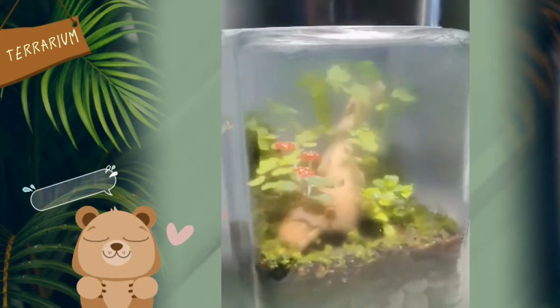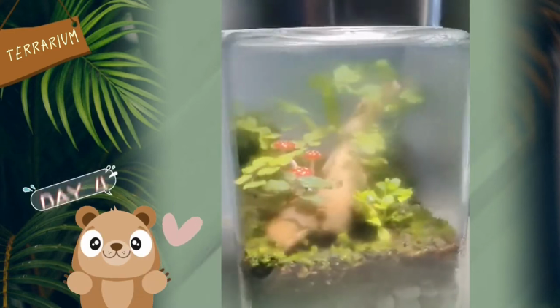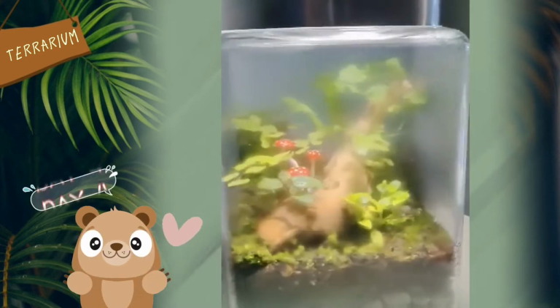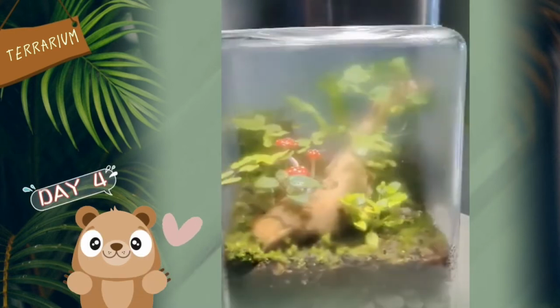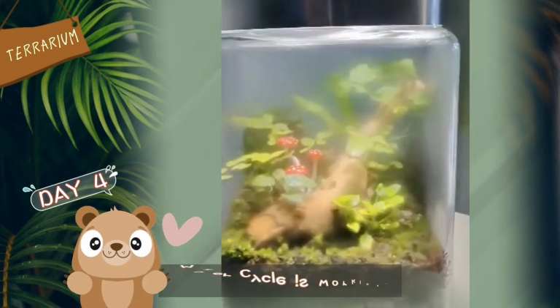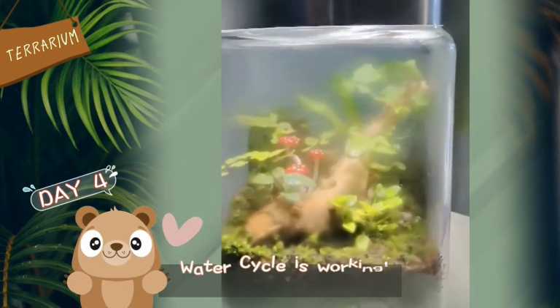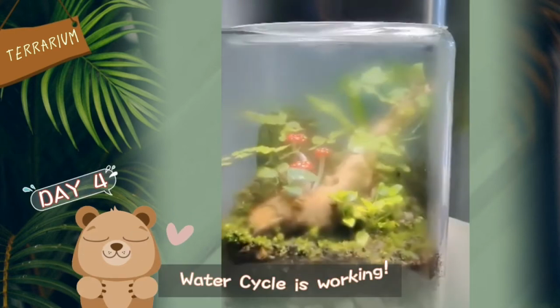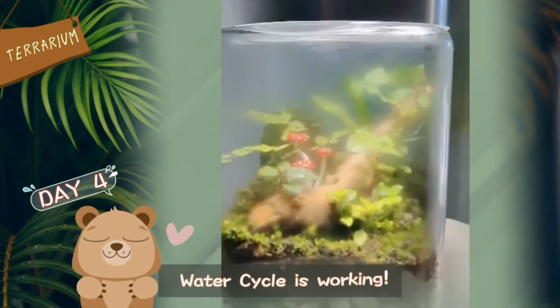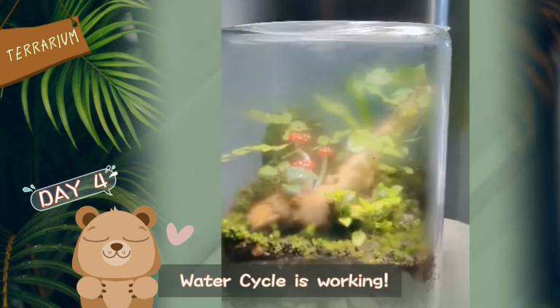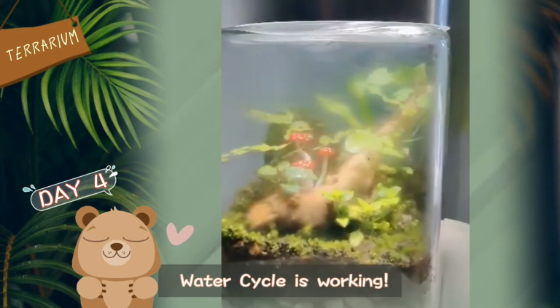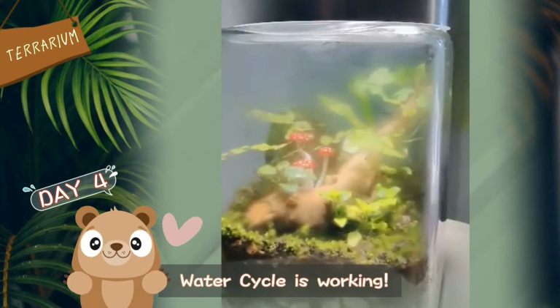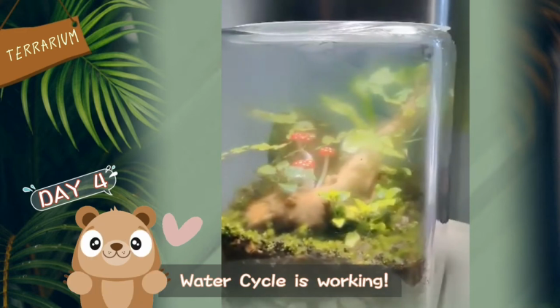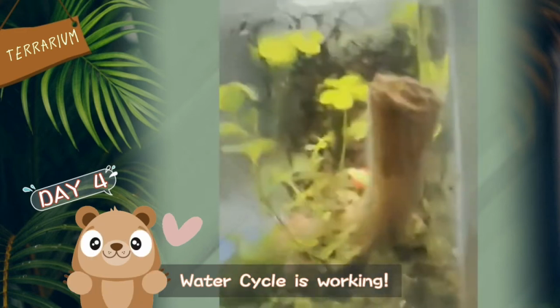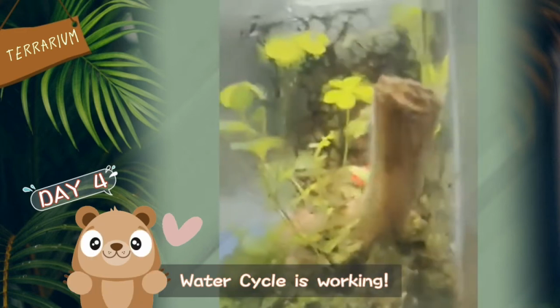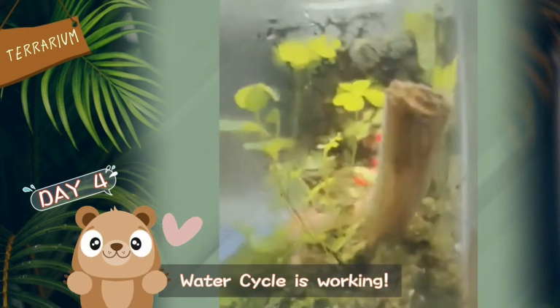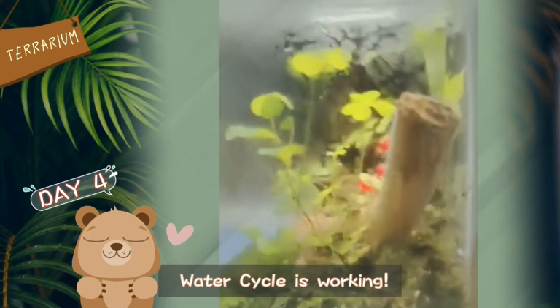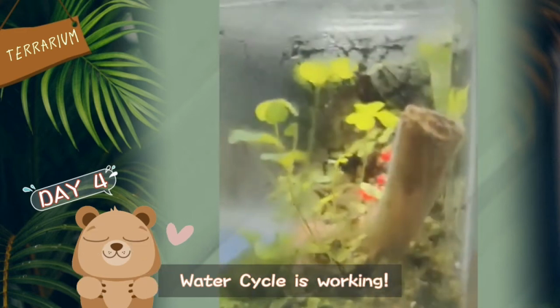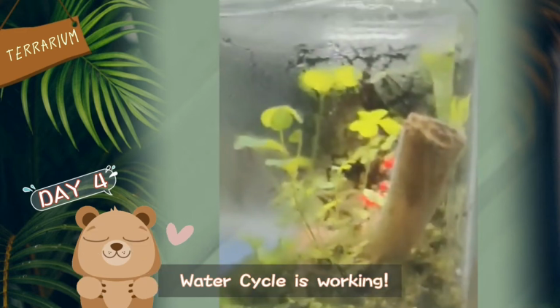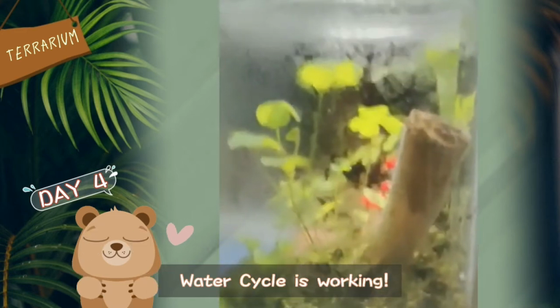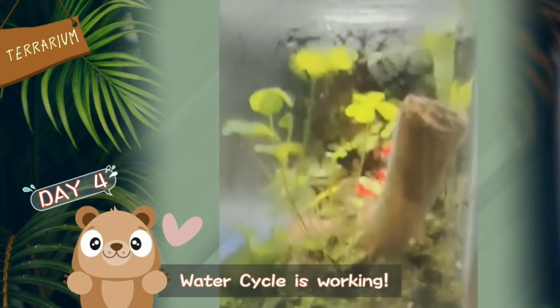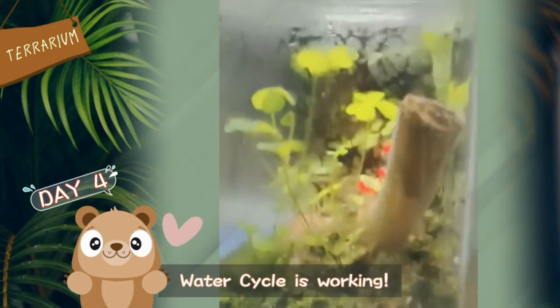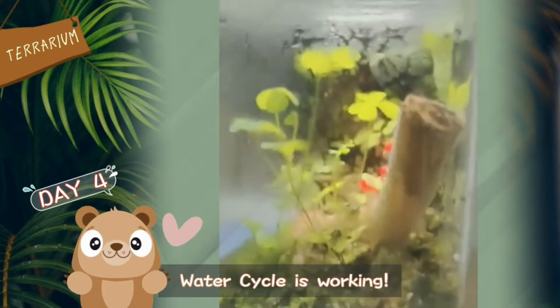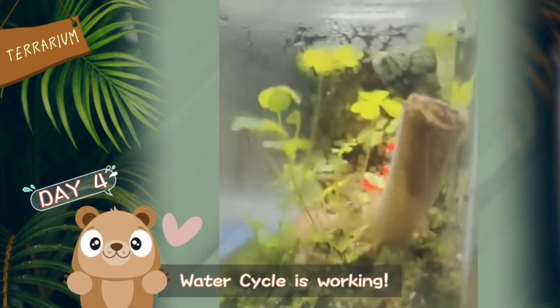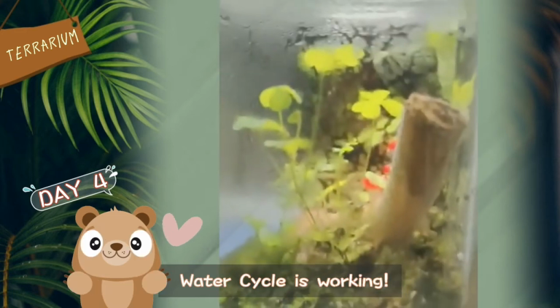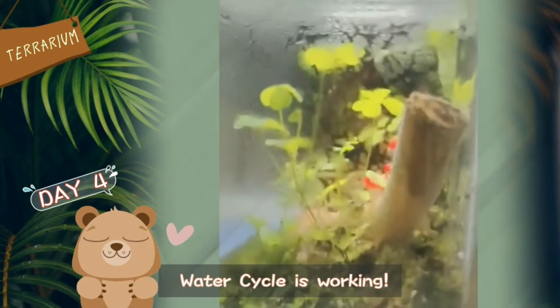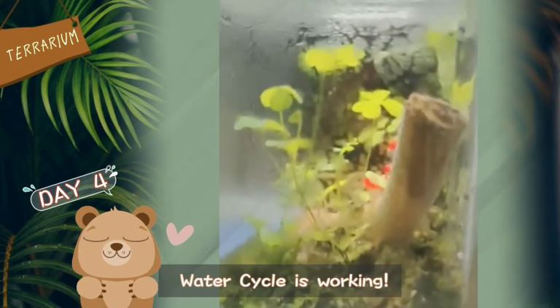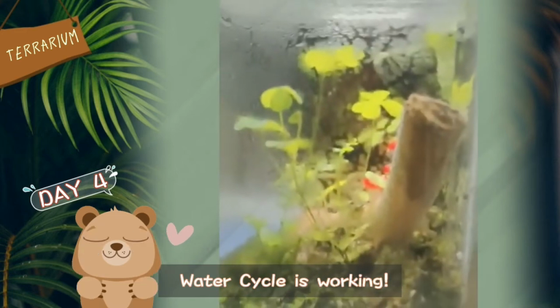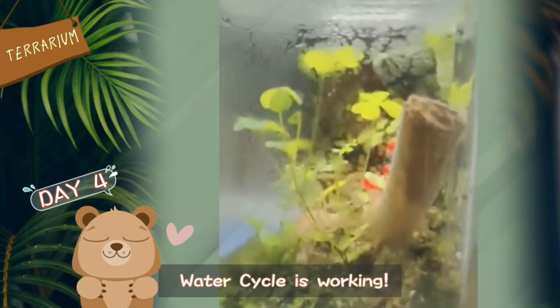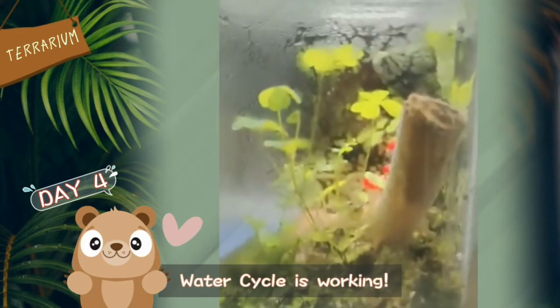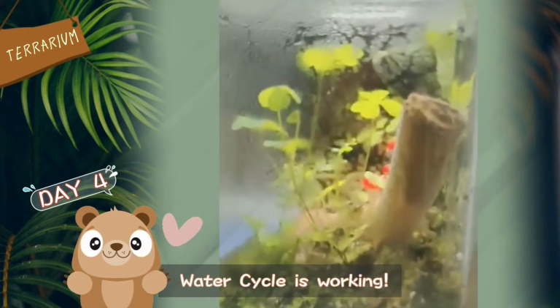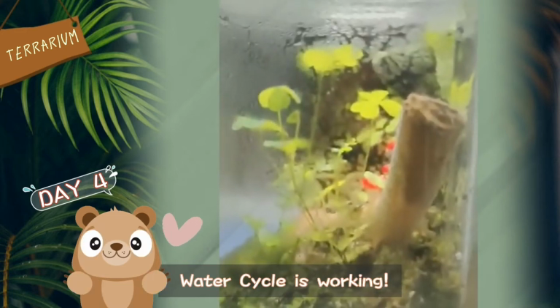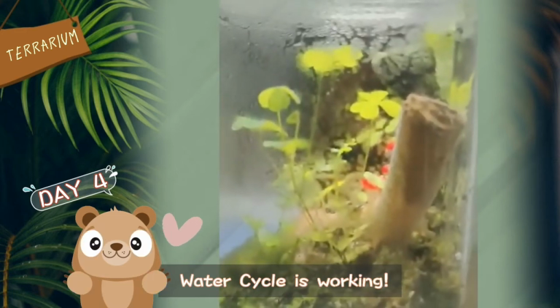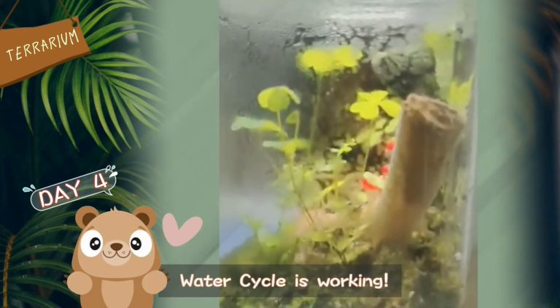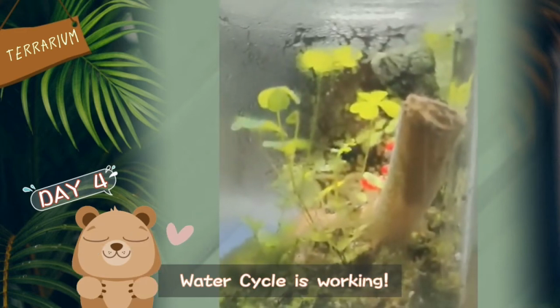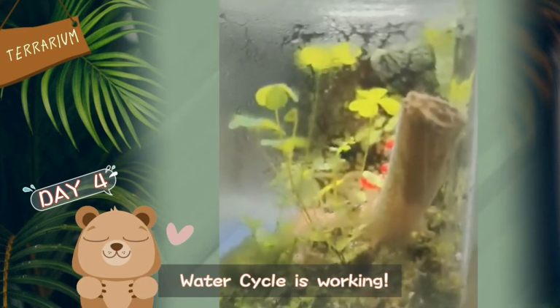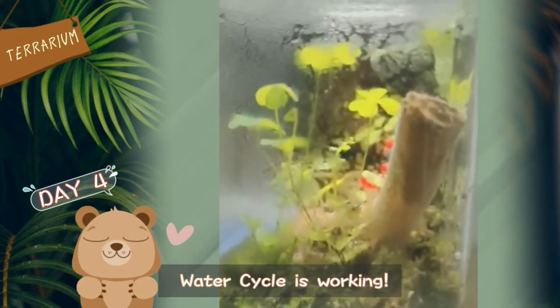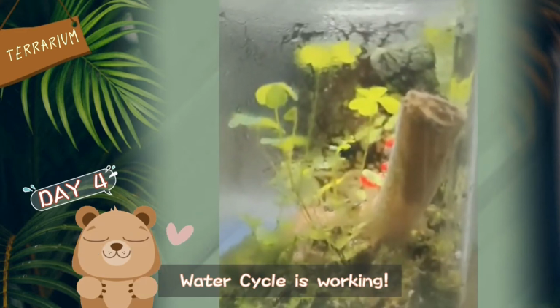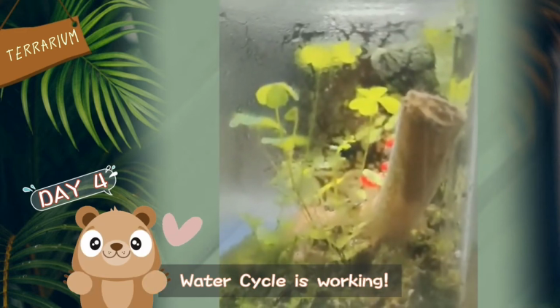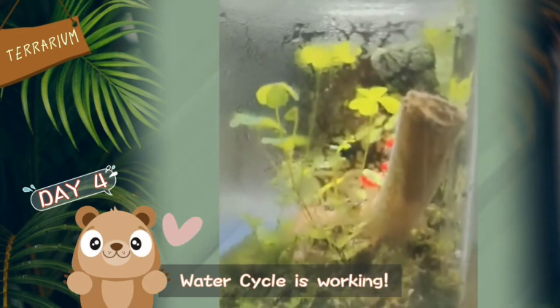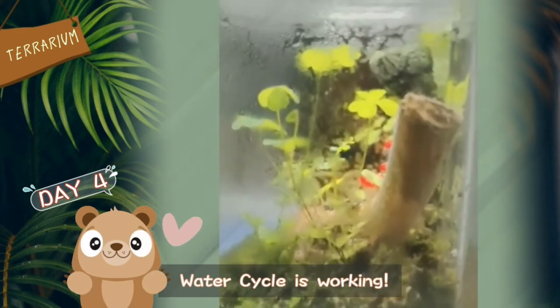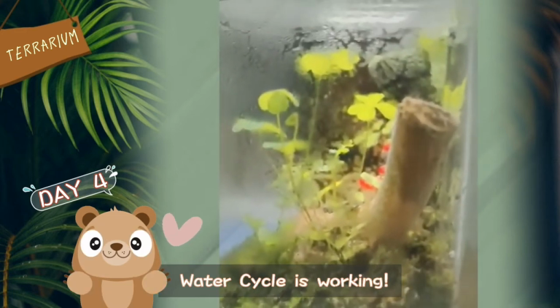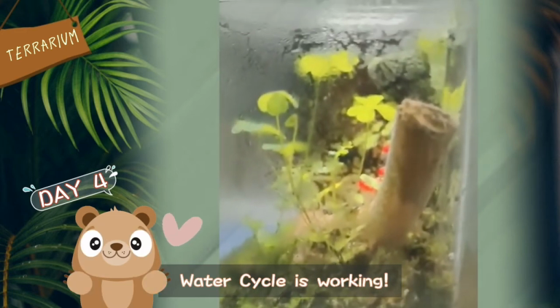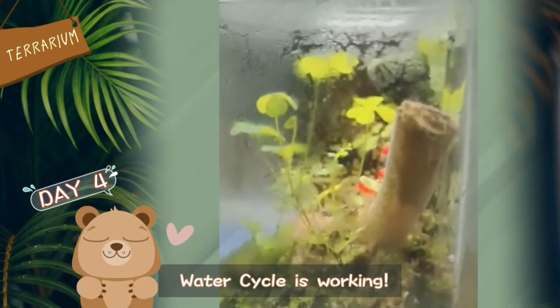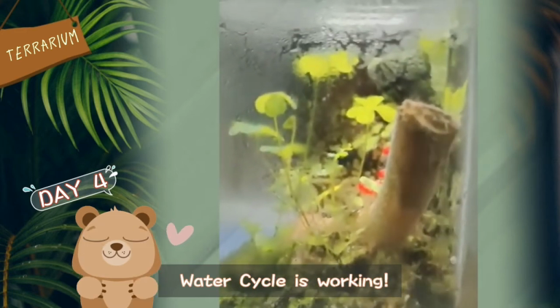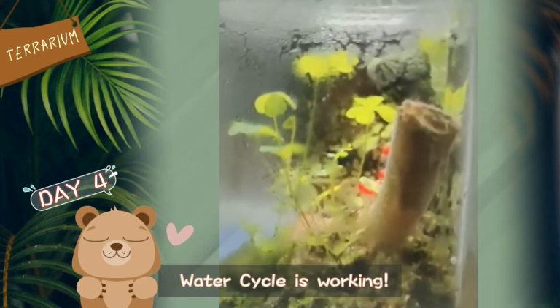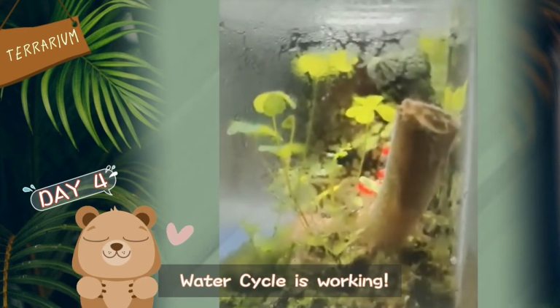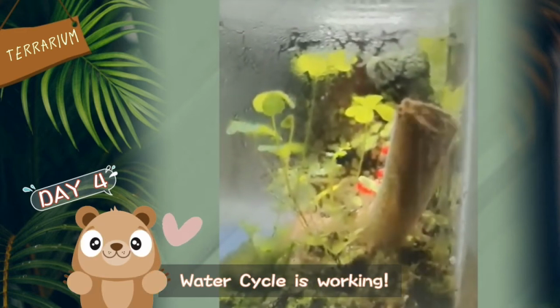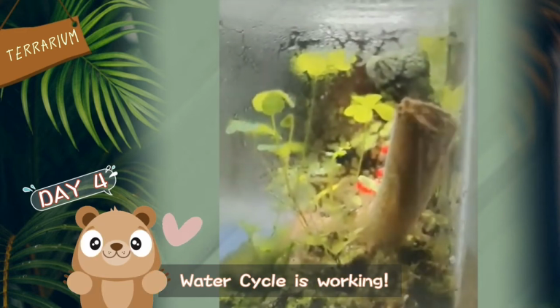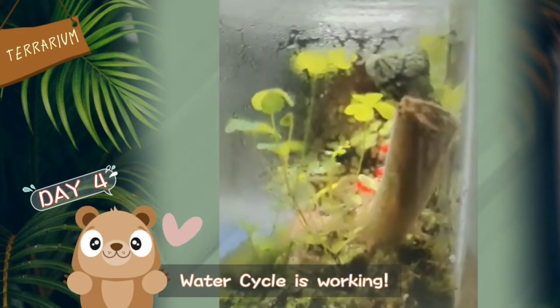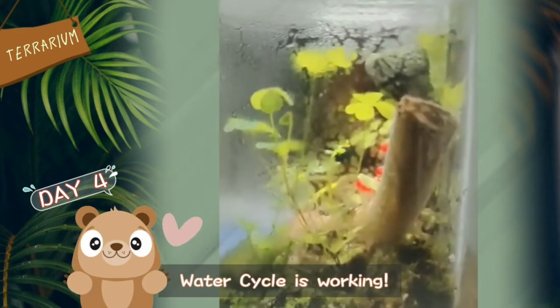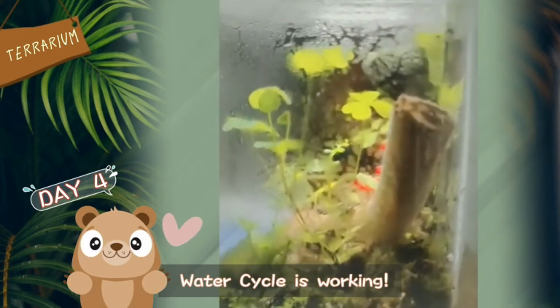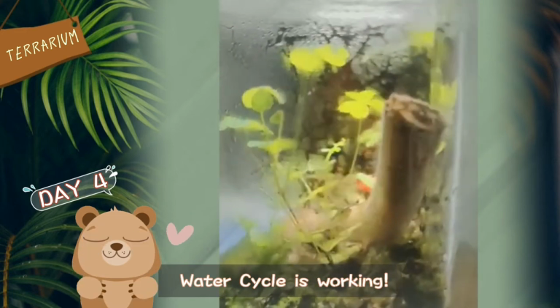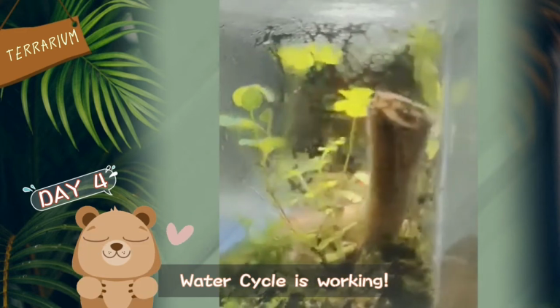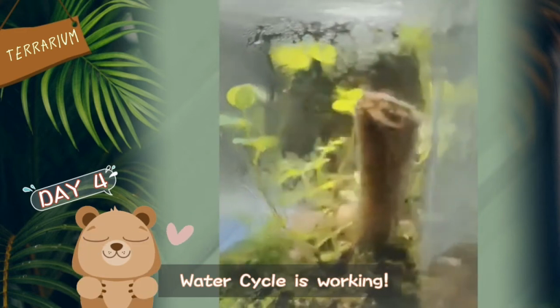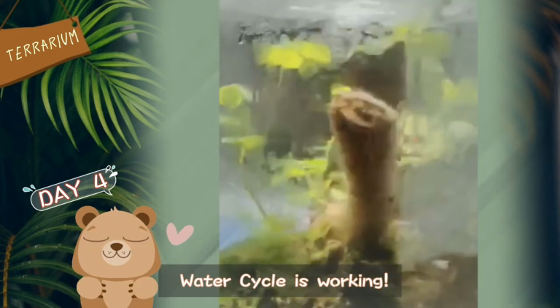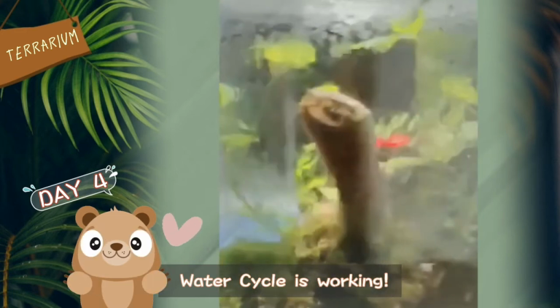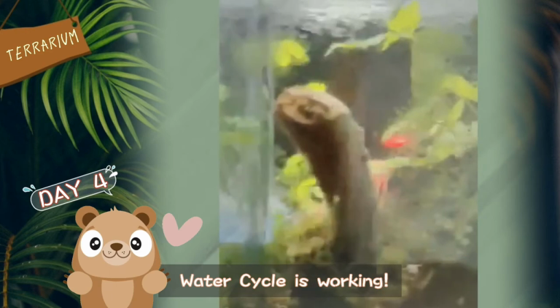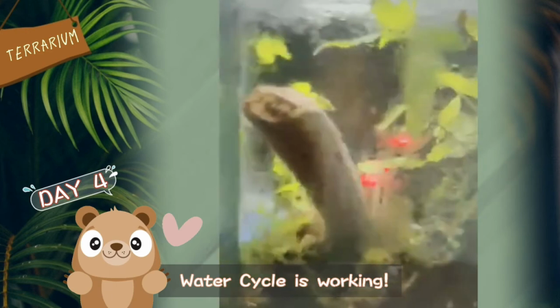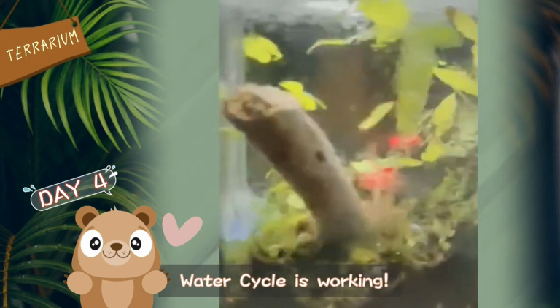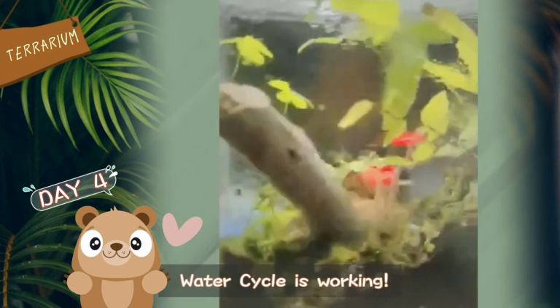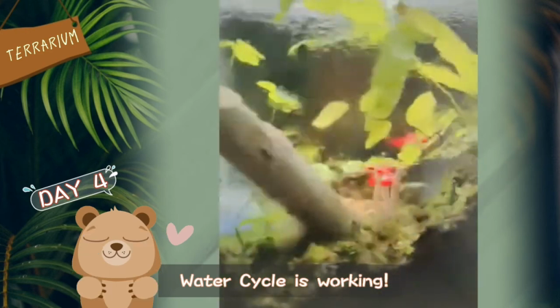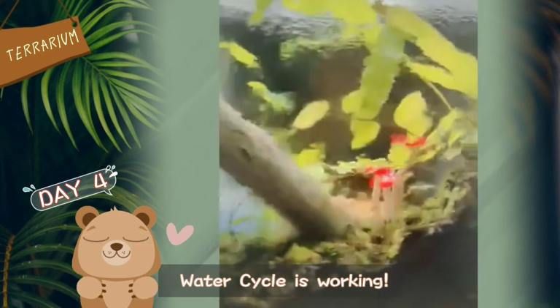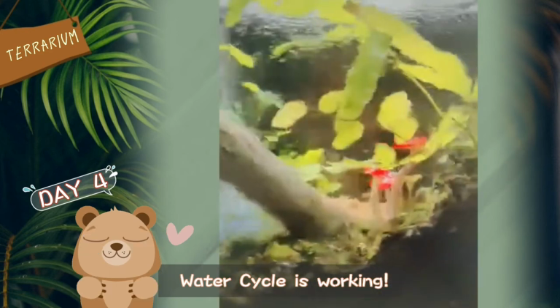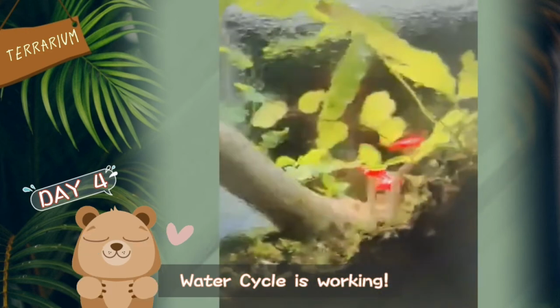Day 4! You can see the water cycle is working with some moisture.